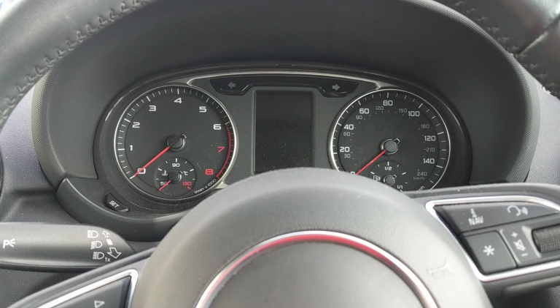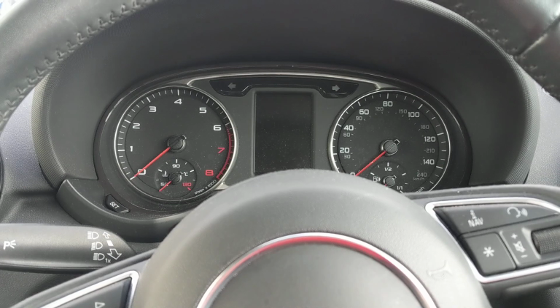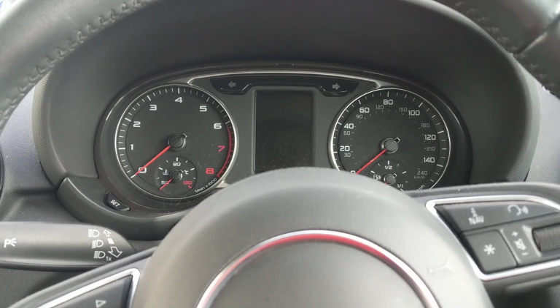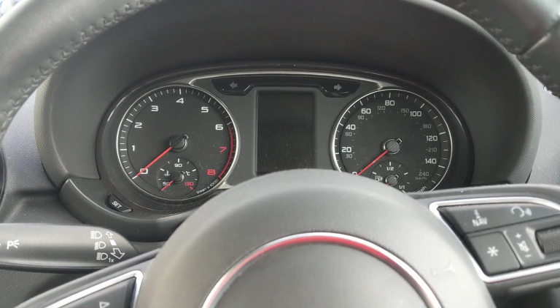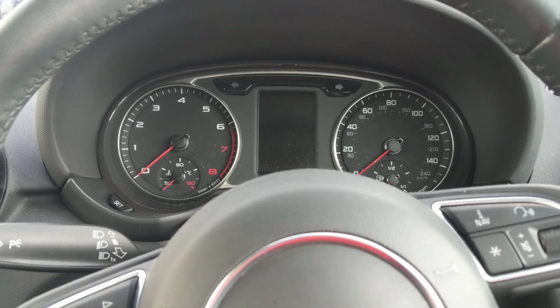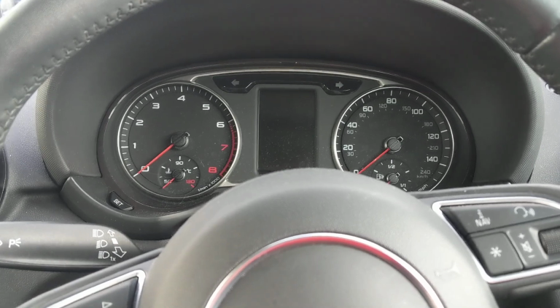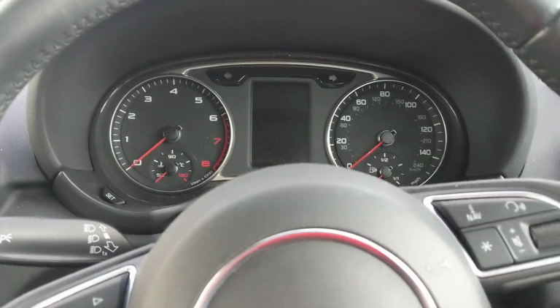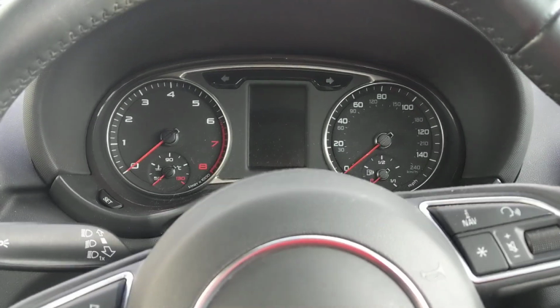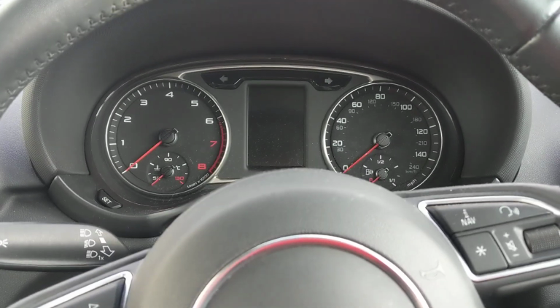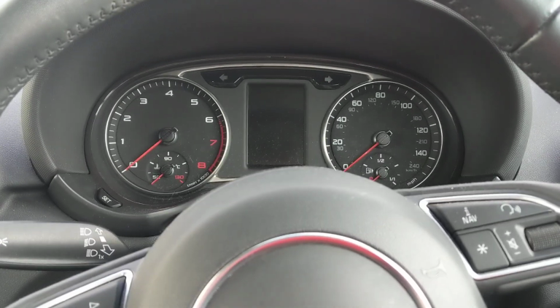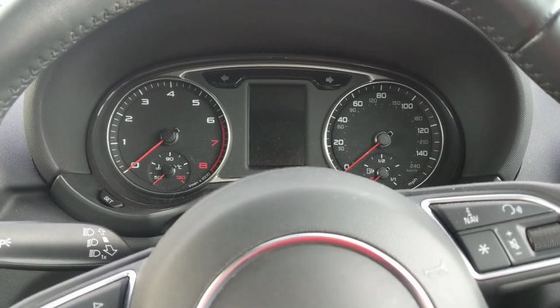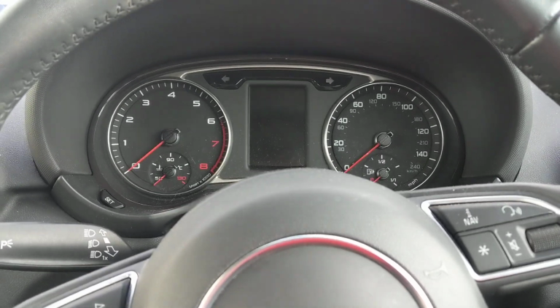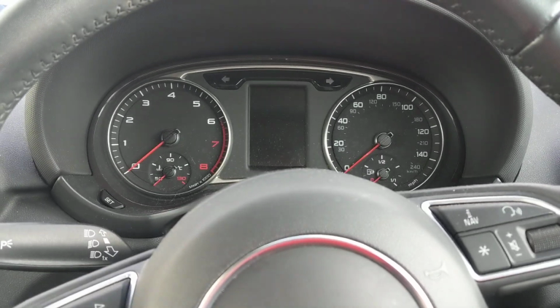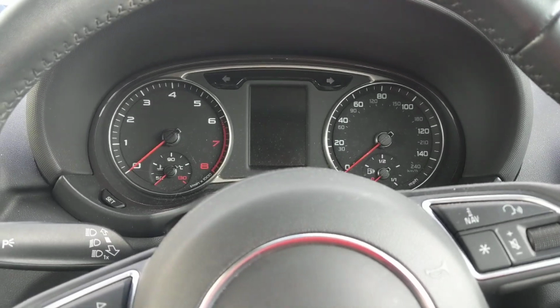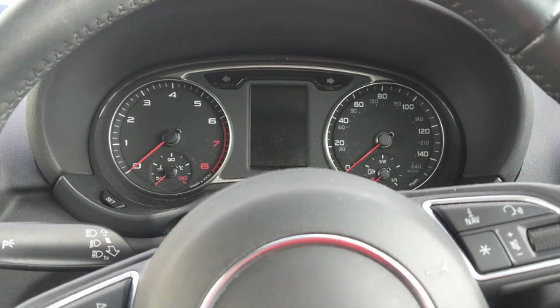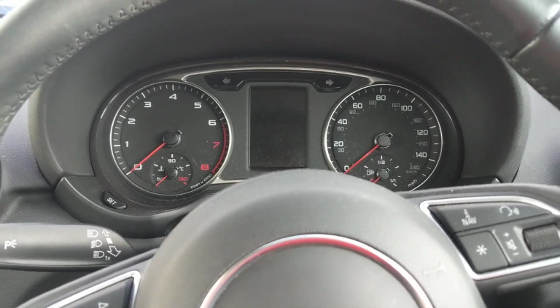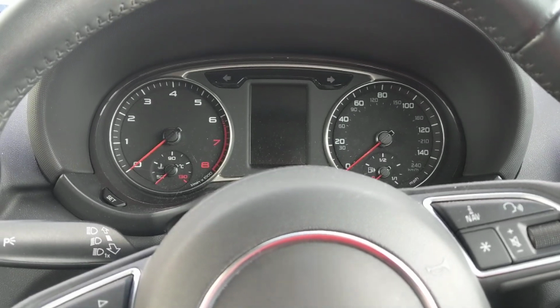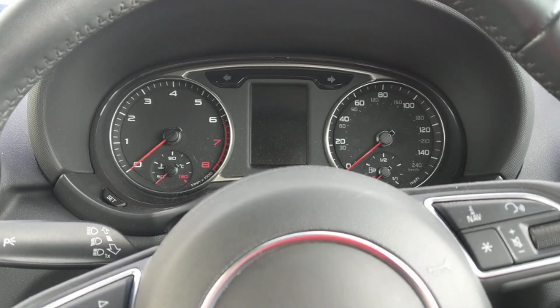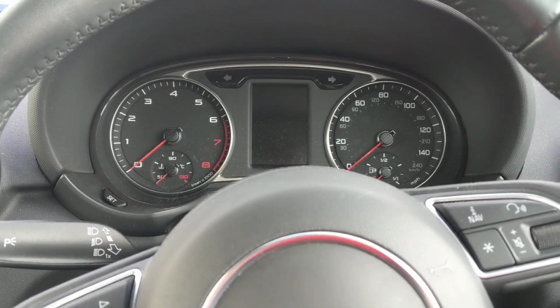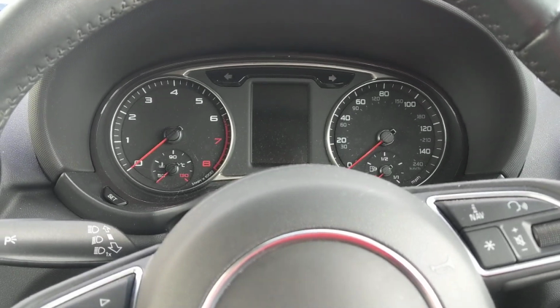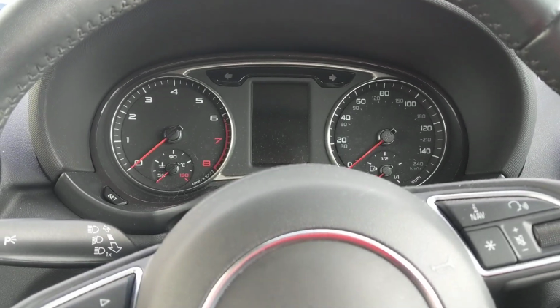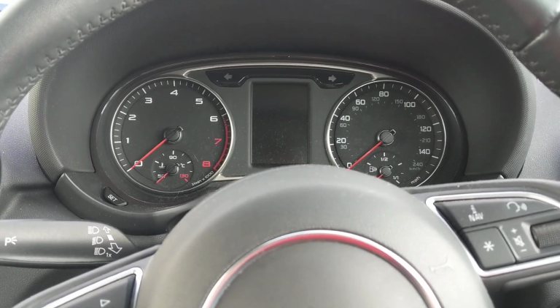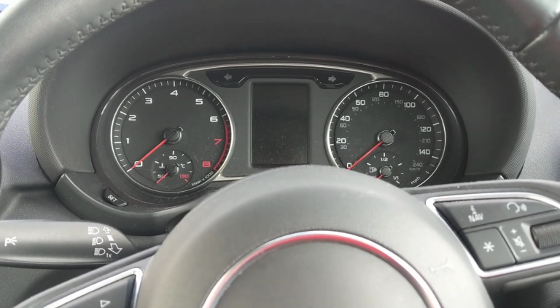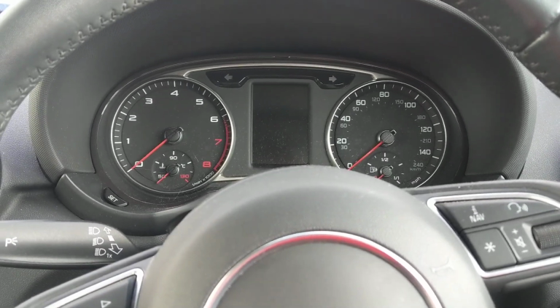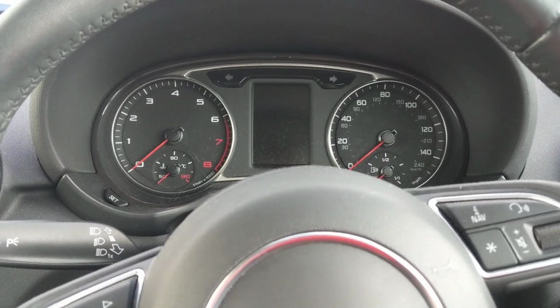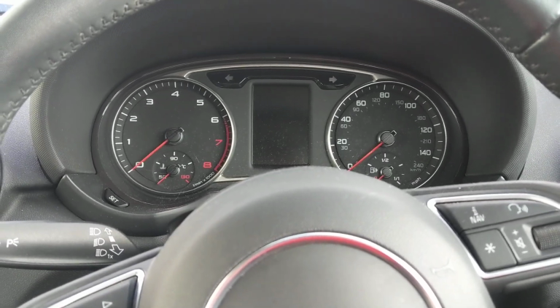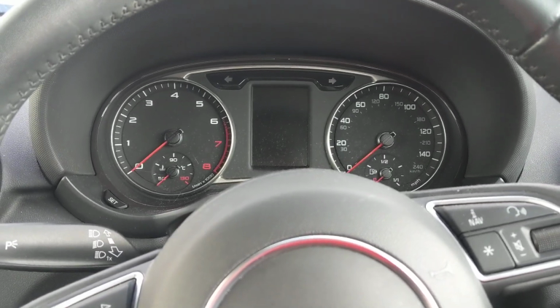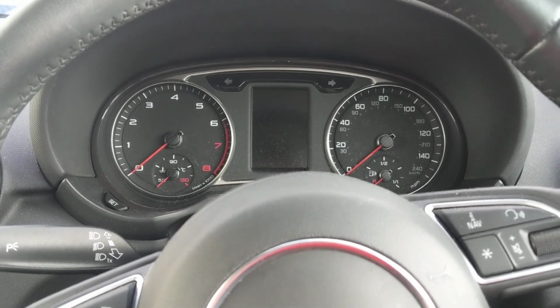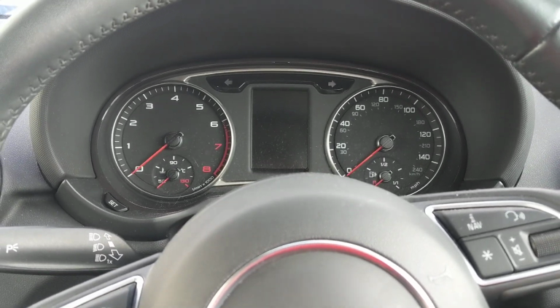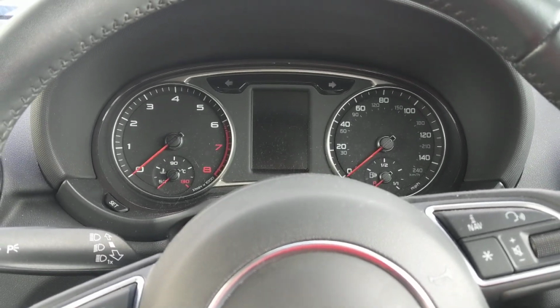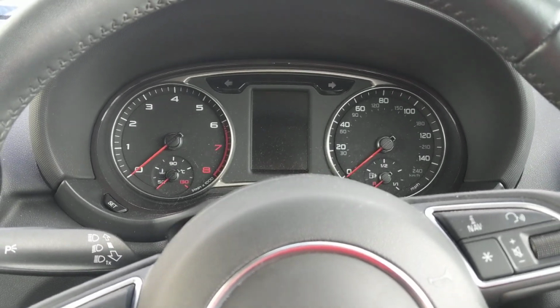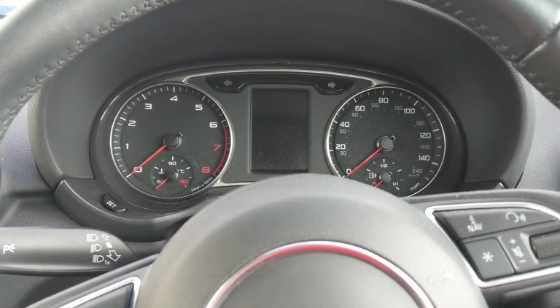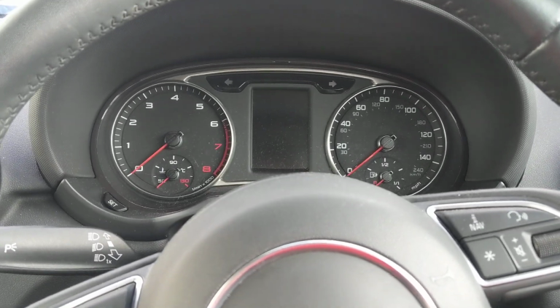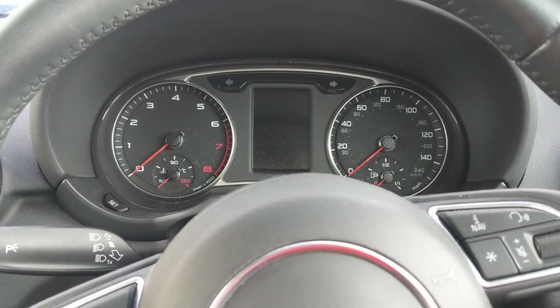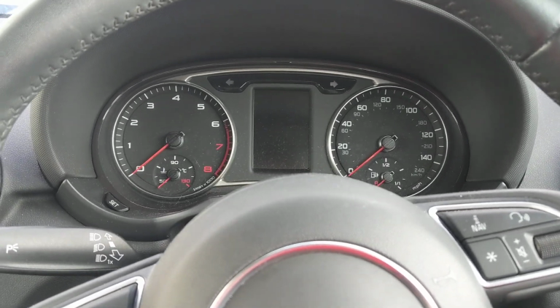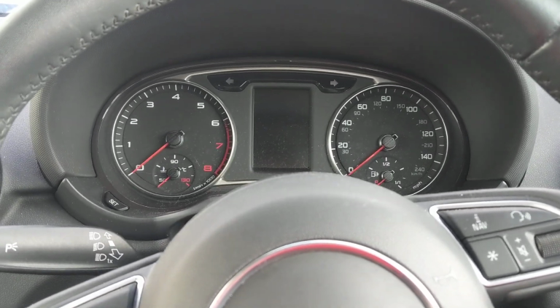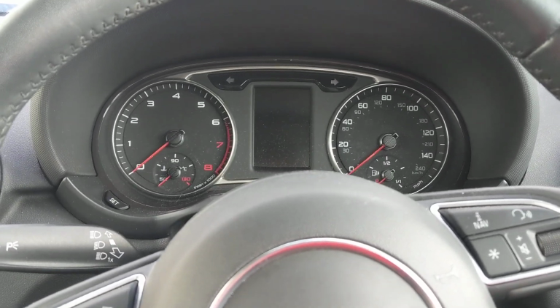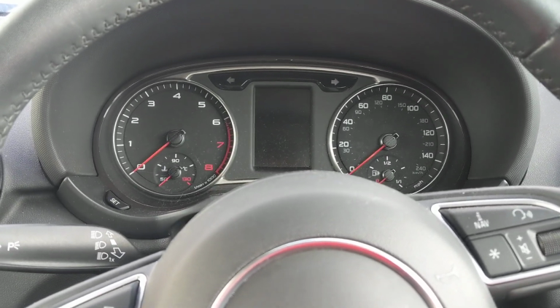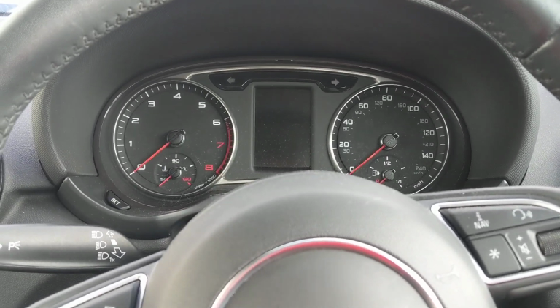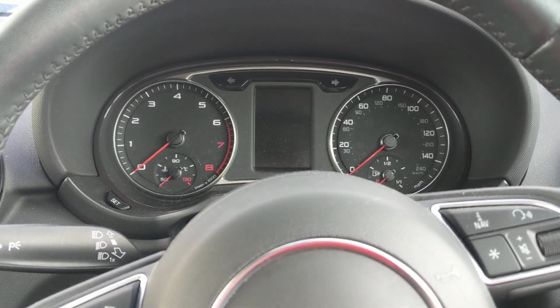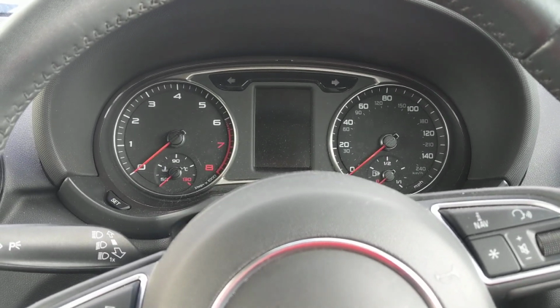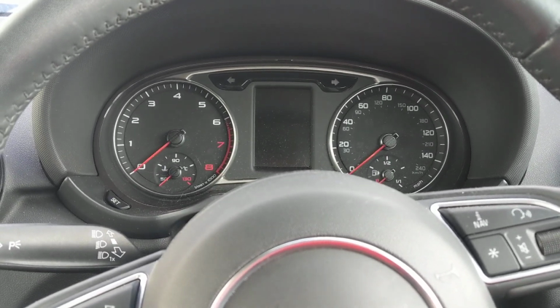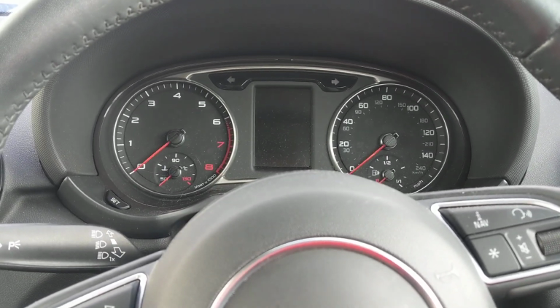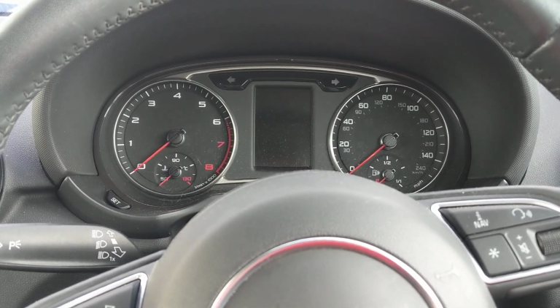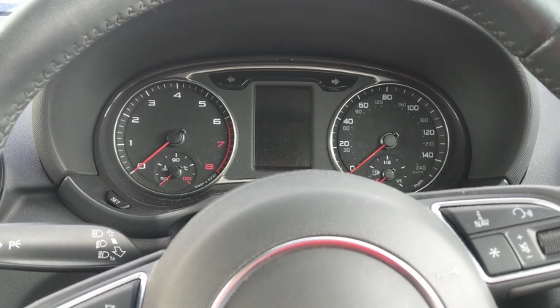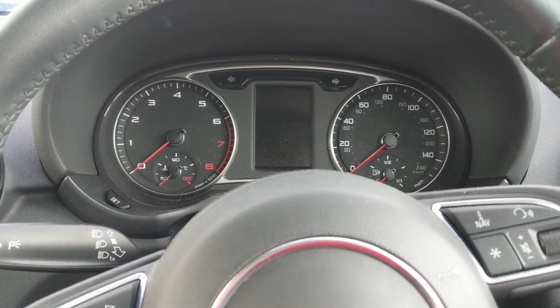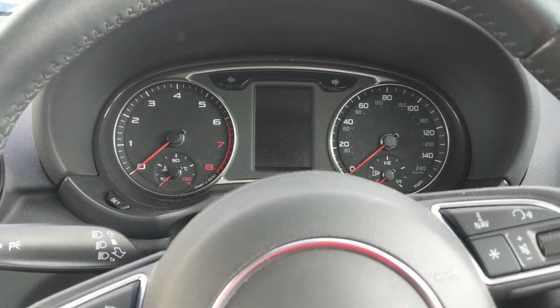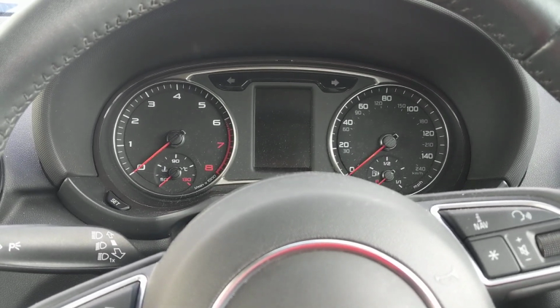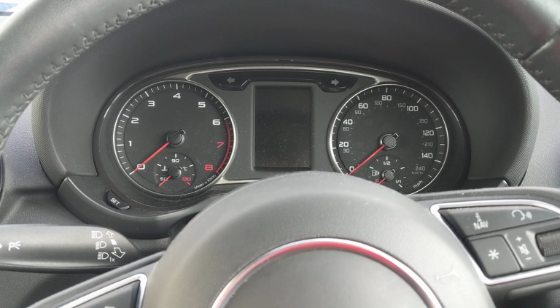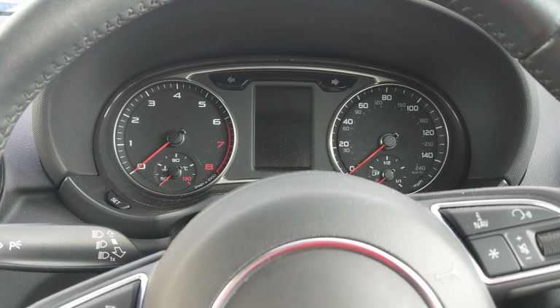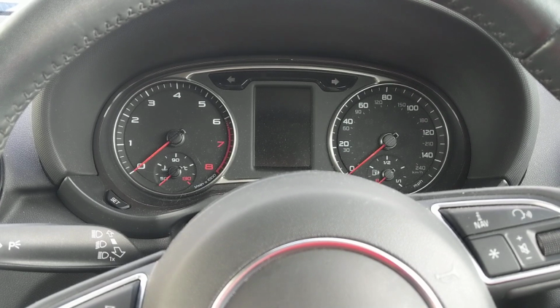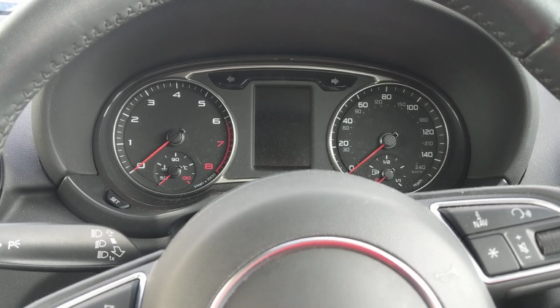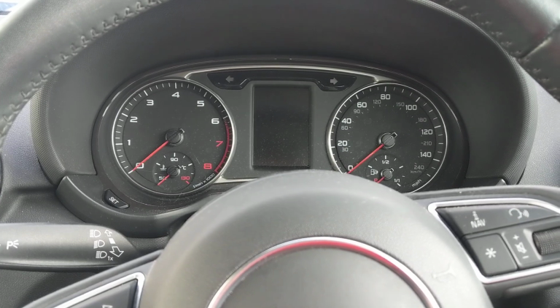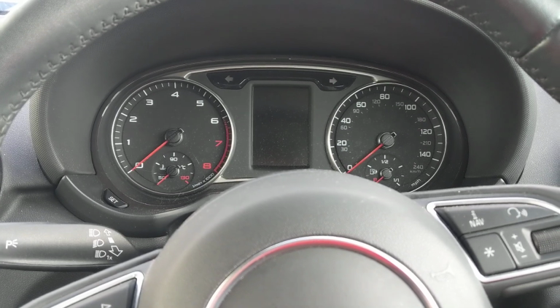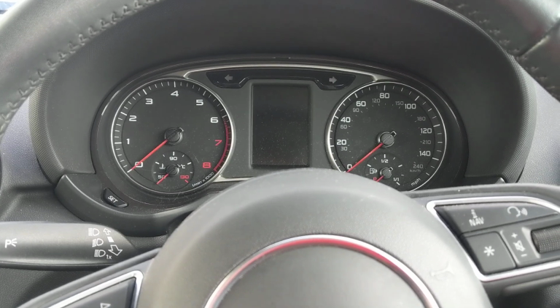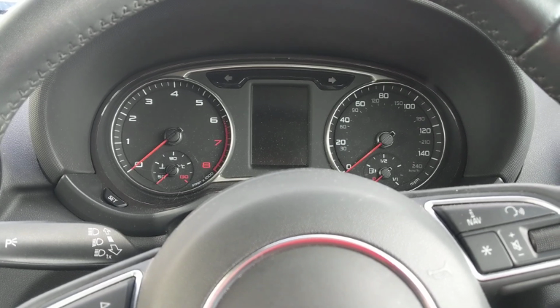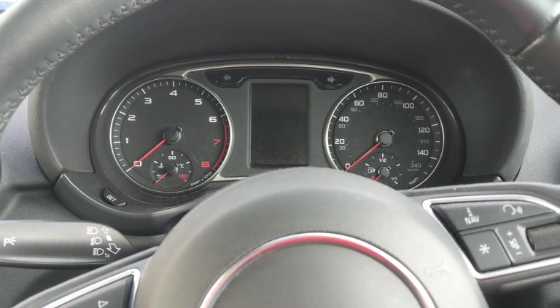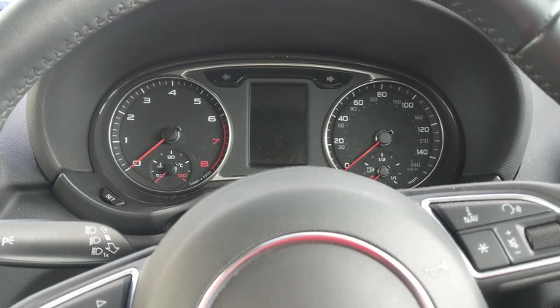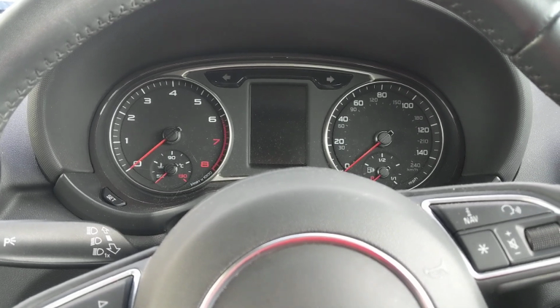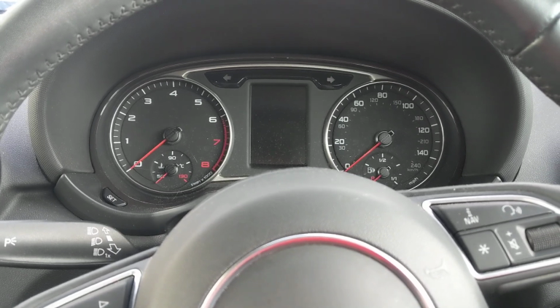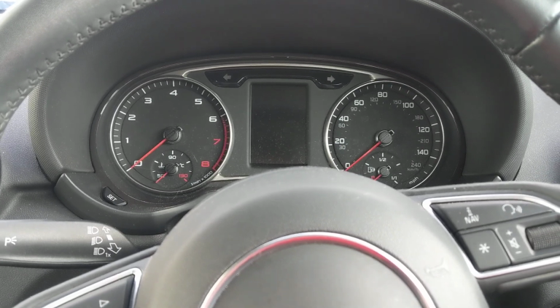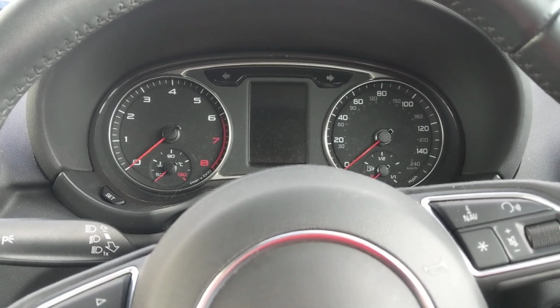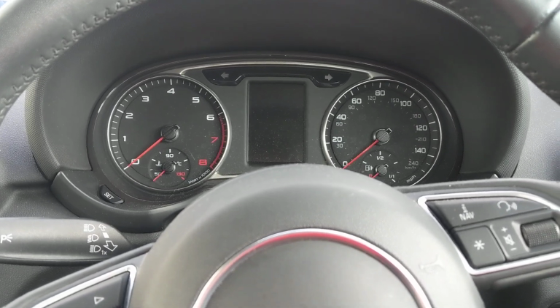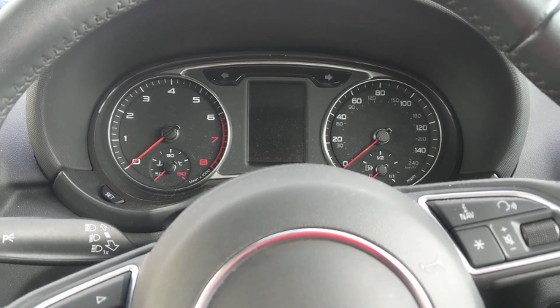Hi there, this is Dean from Dorset Mobile Tyres. I'm going to show you how to reset your tyre light on a 2015 Audi A1.